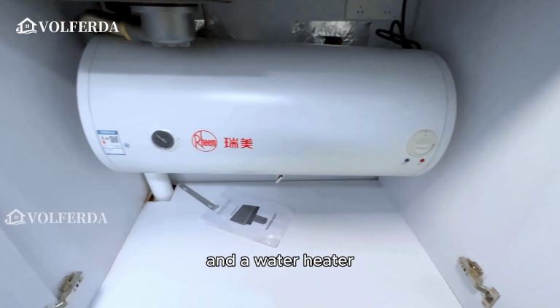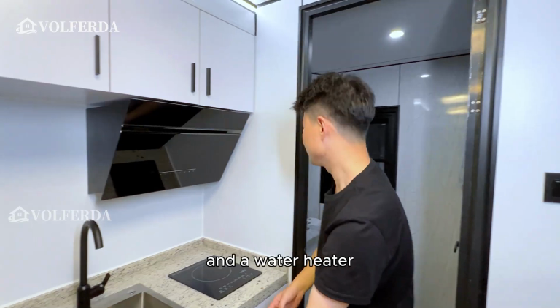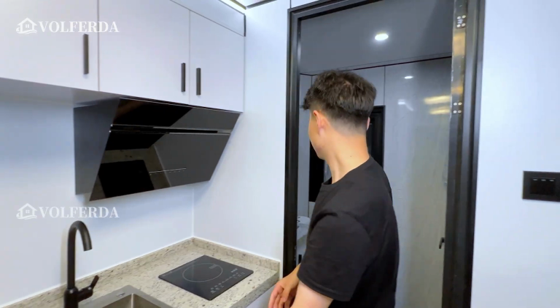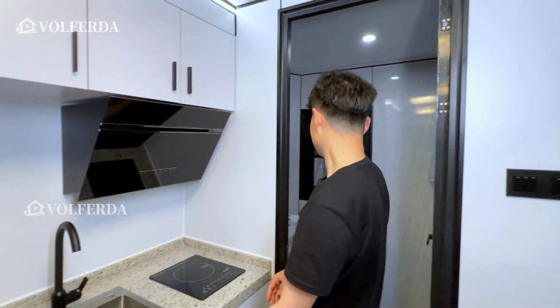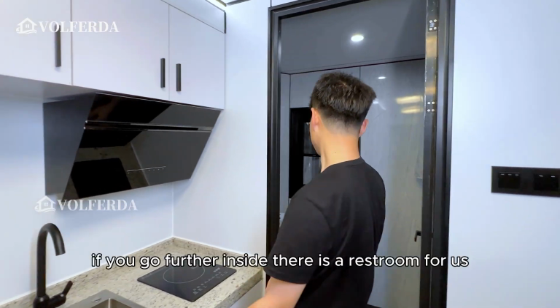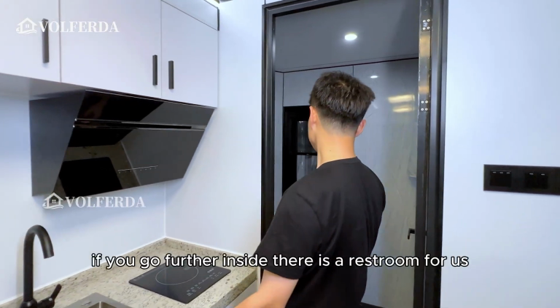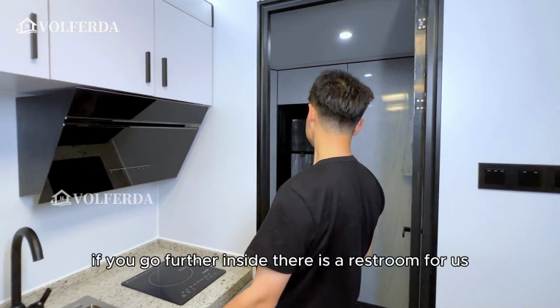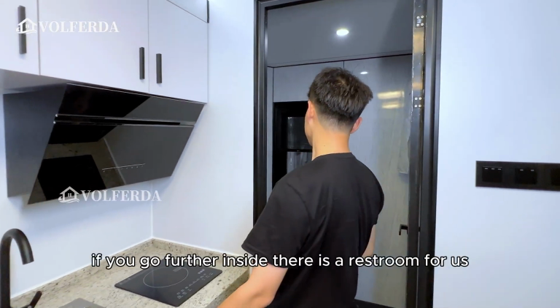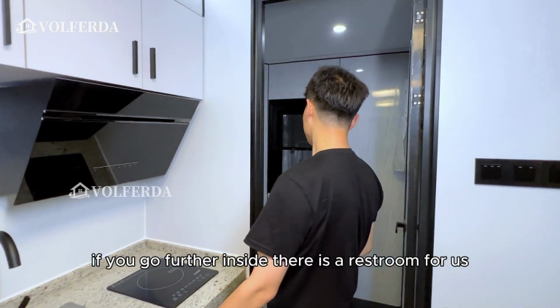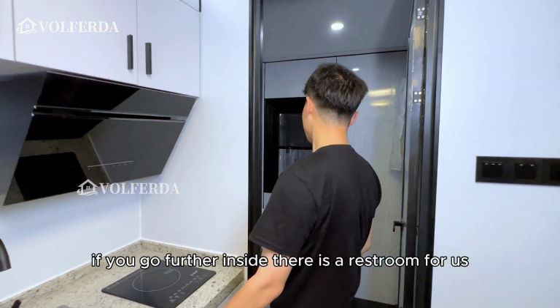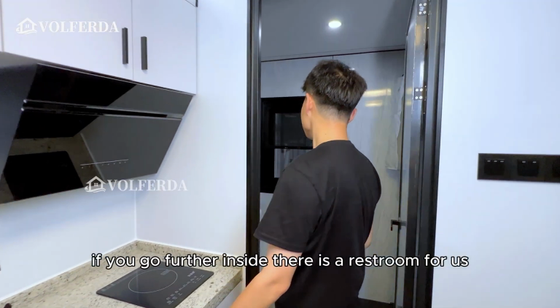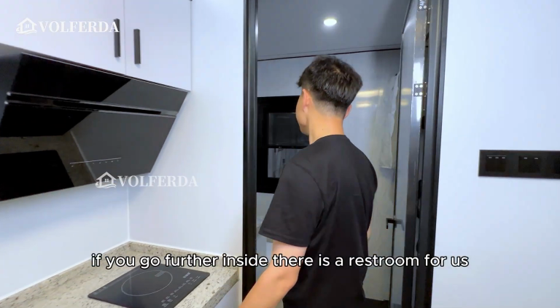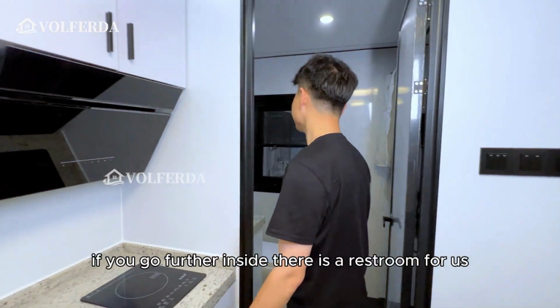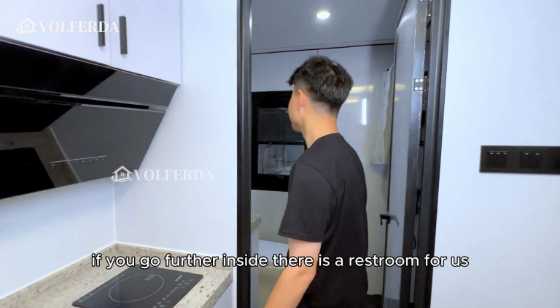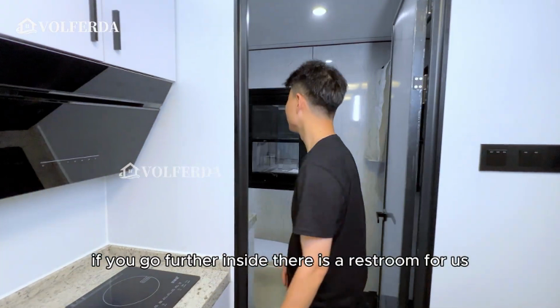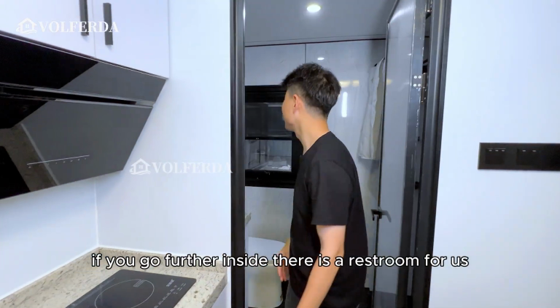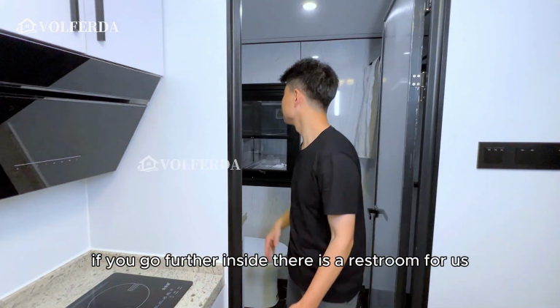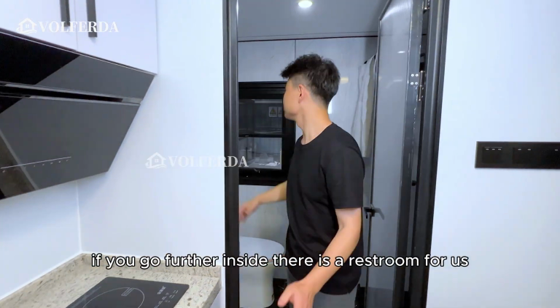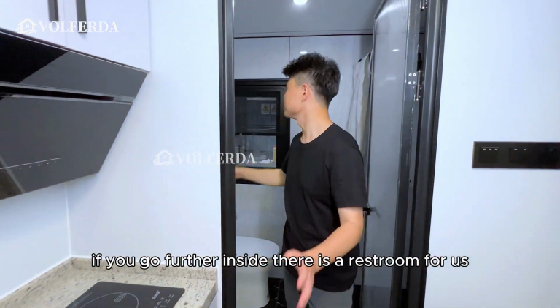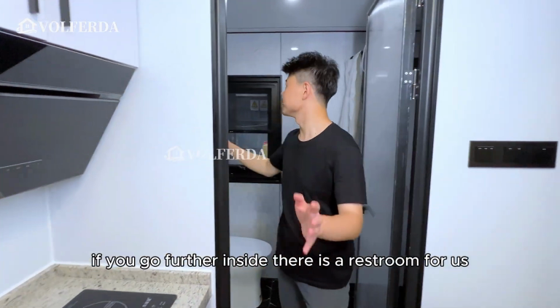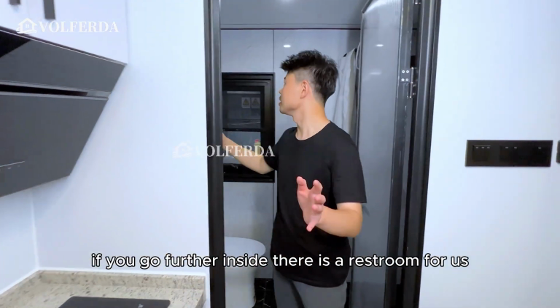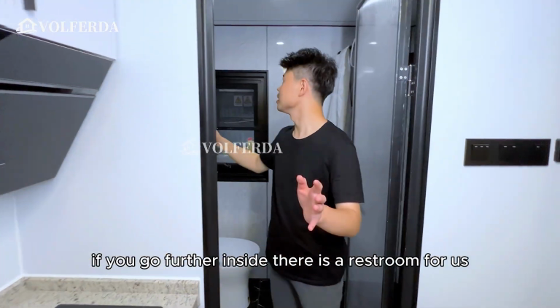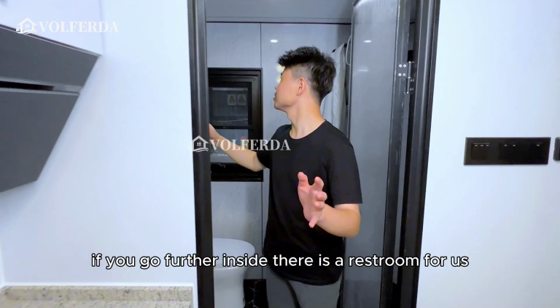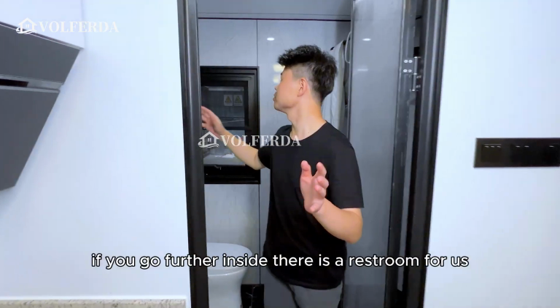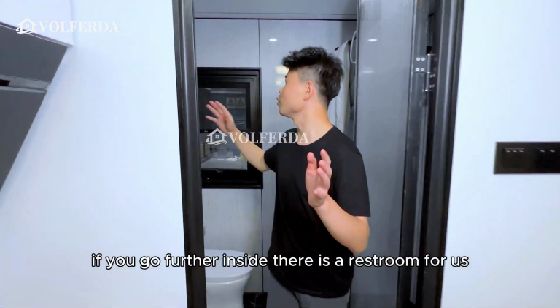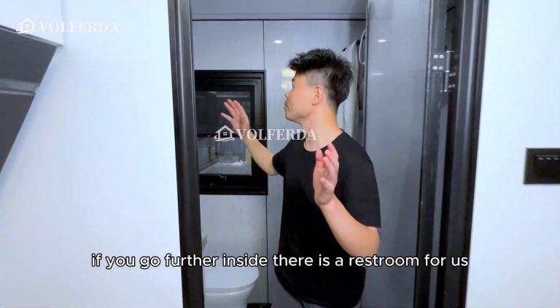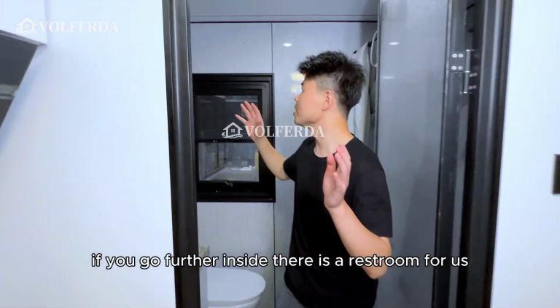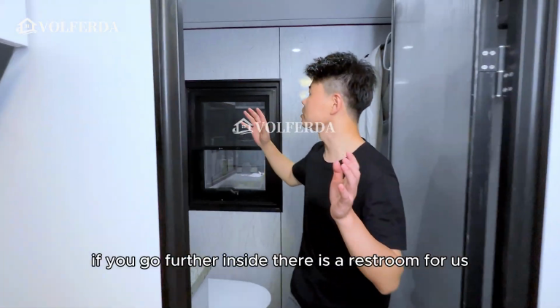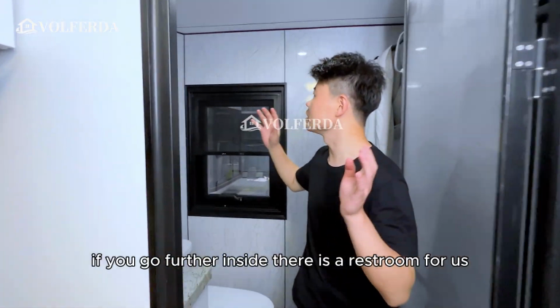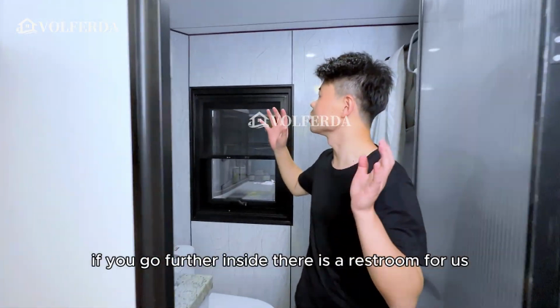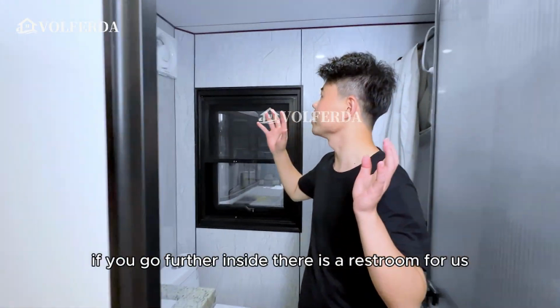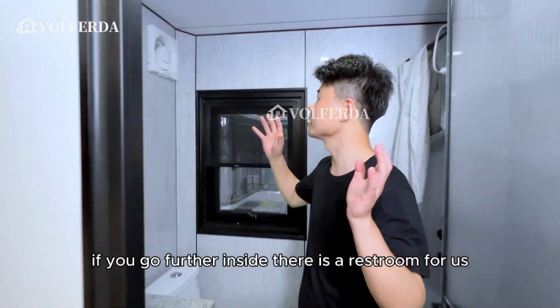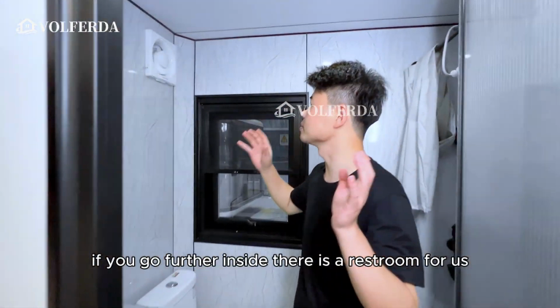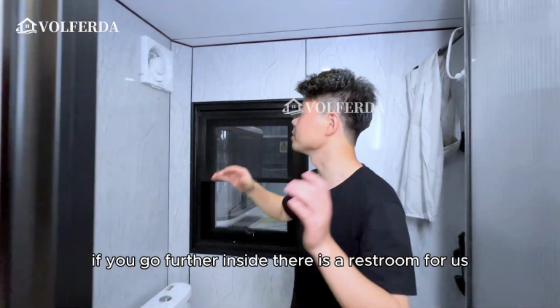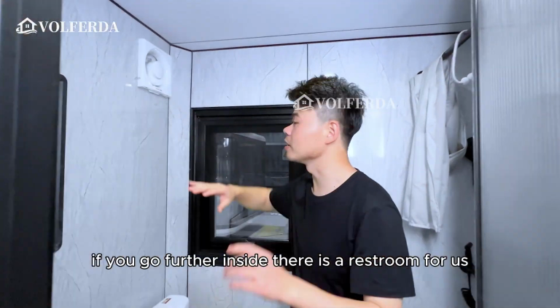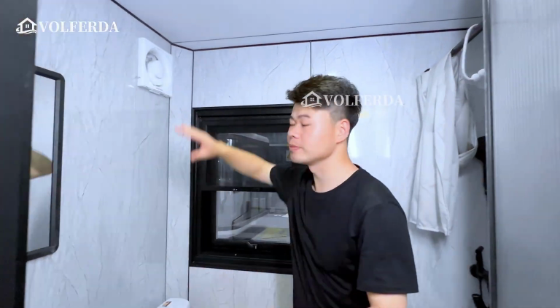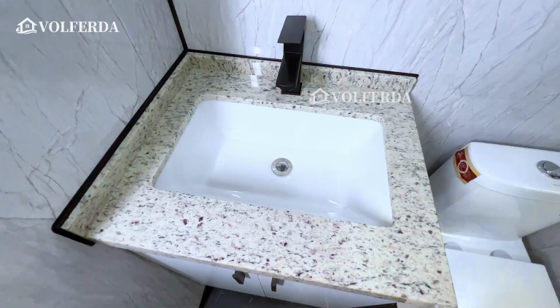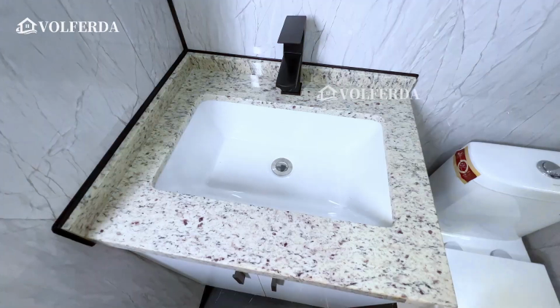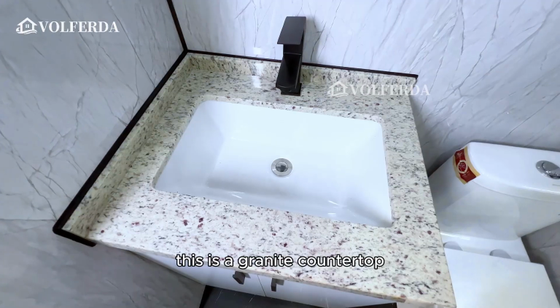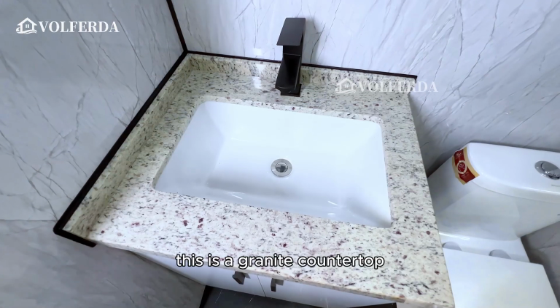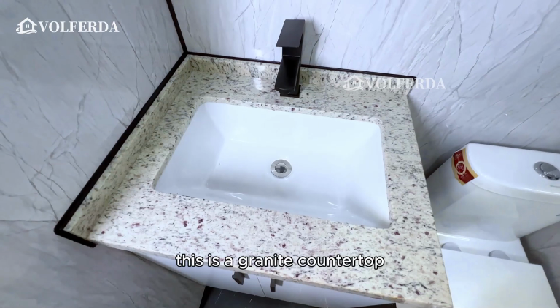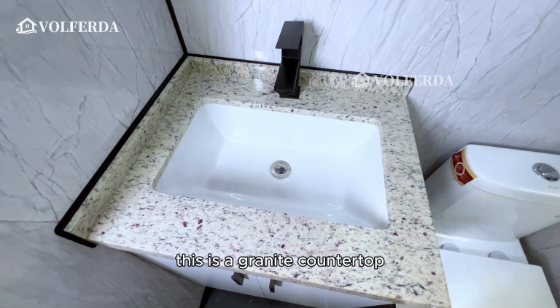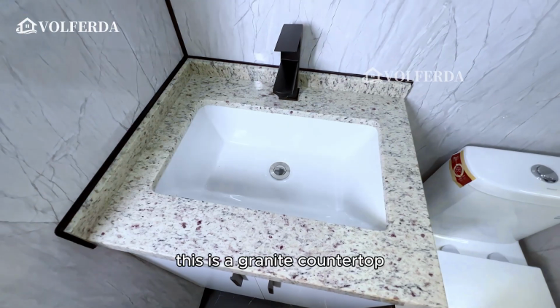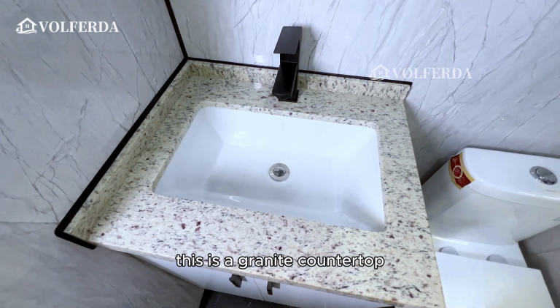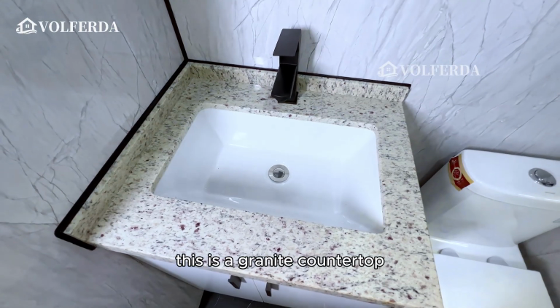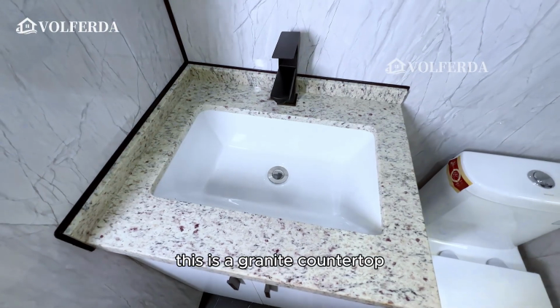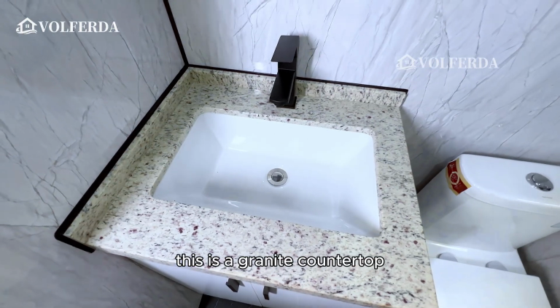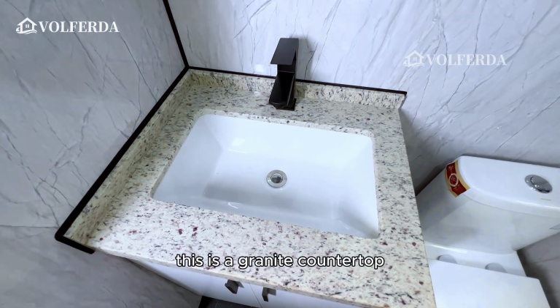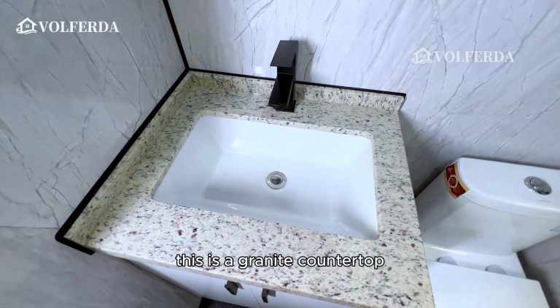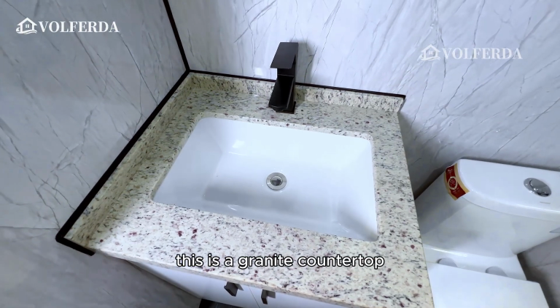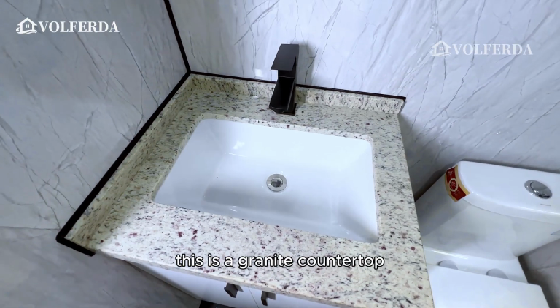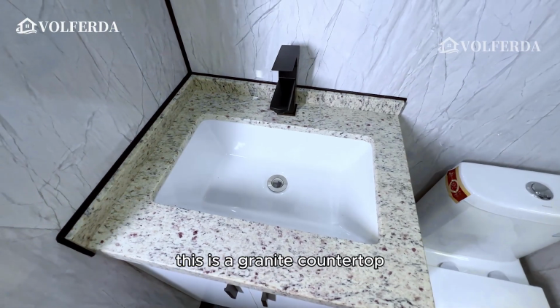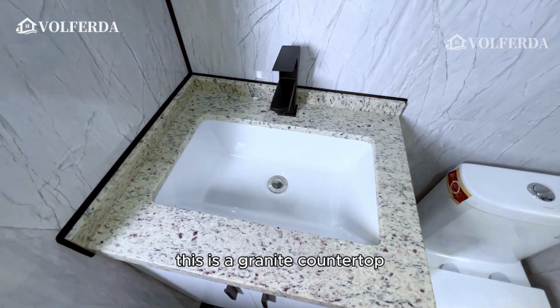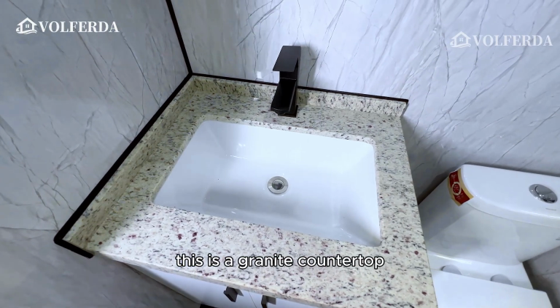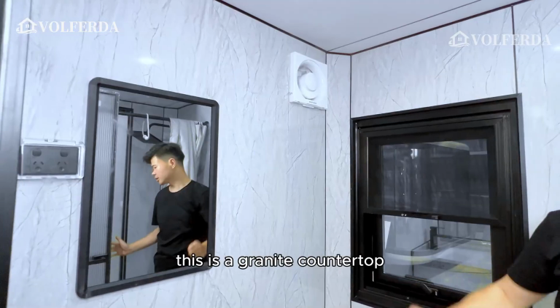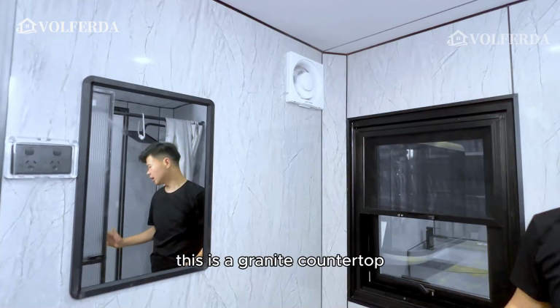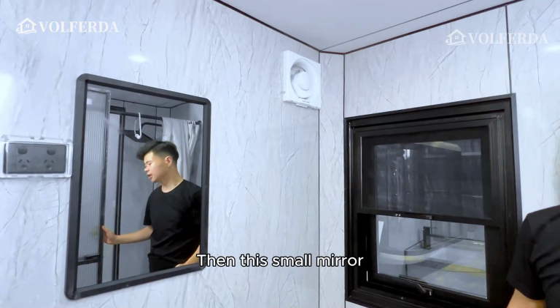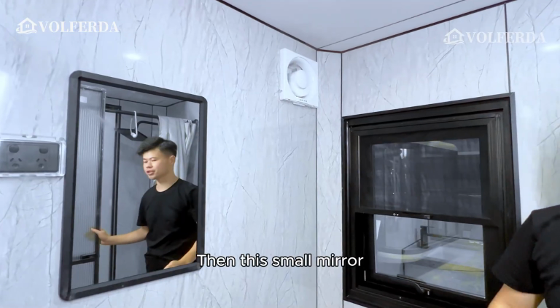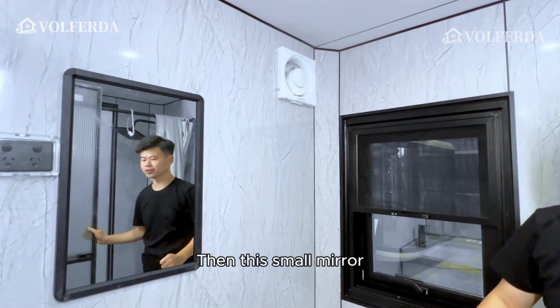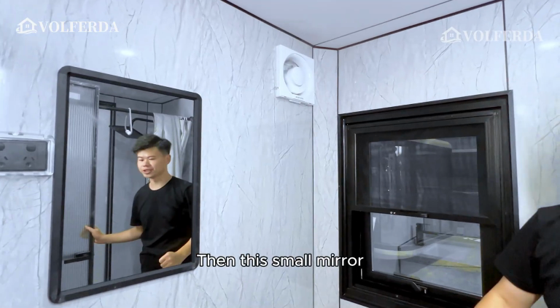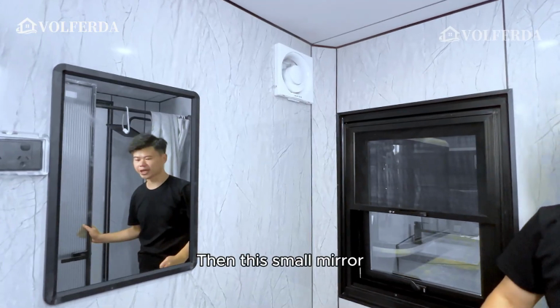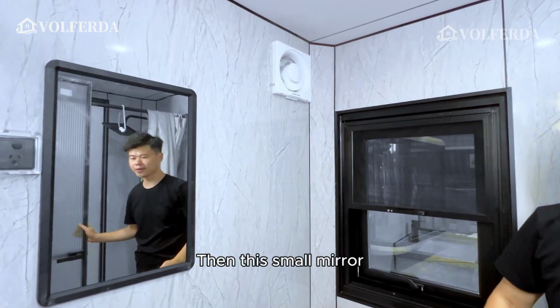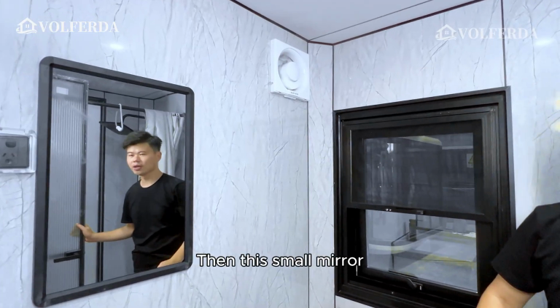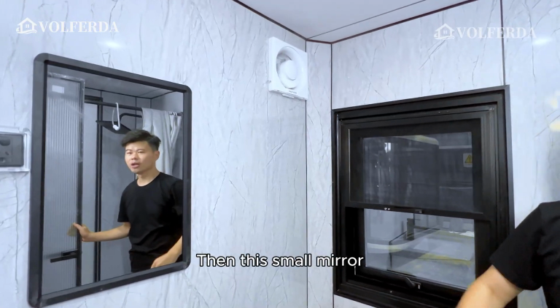Going further inside, there is a restroom. It features a granite countertop and a small mirror.